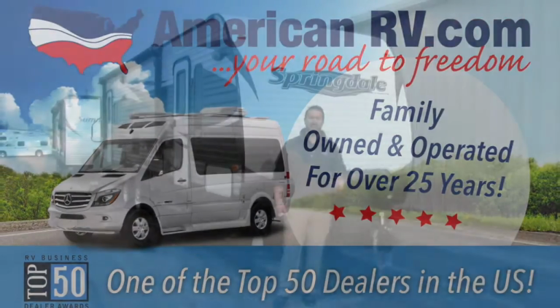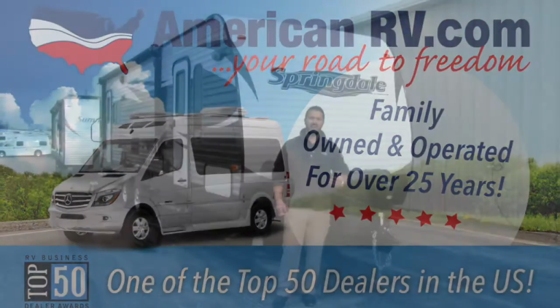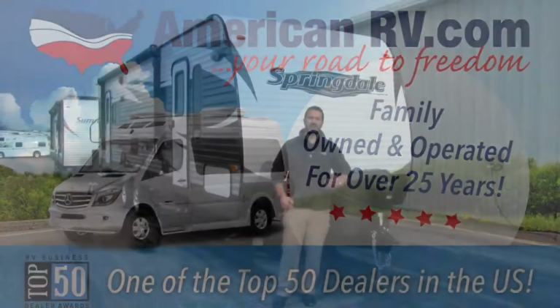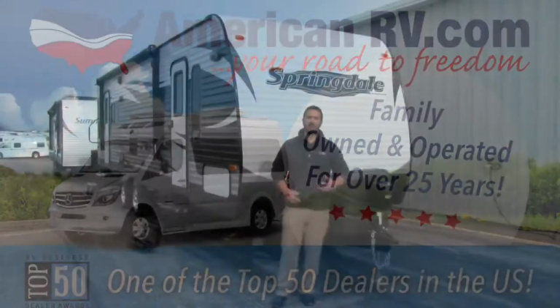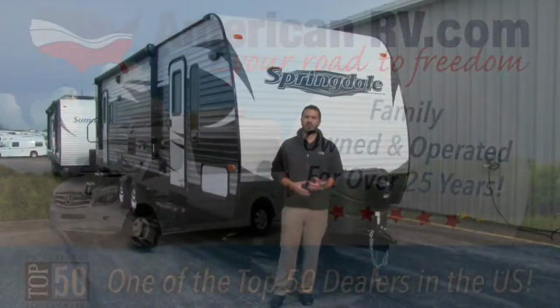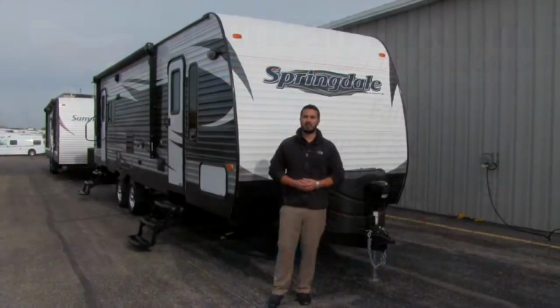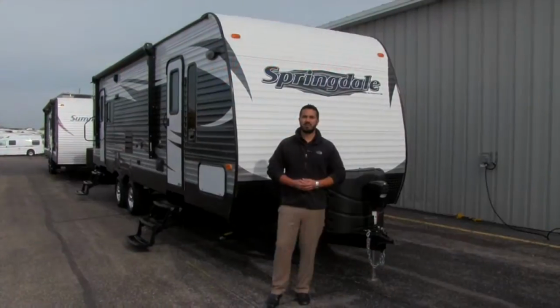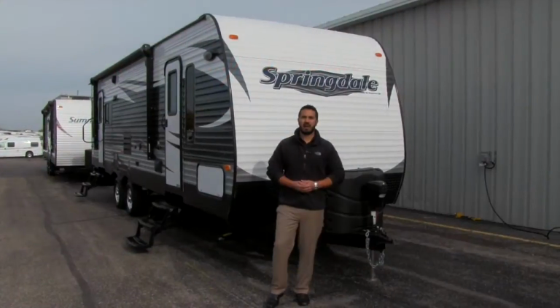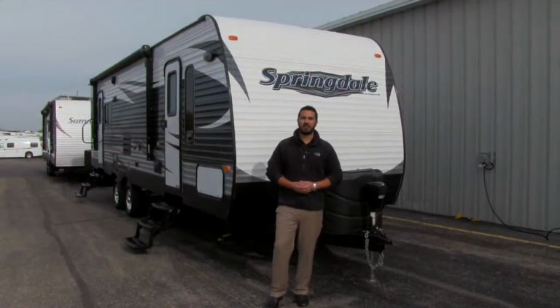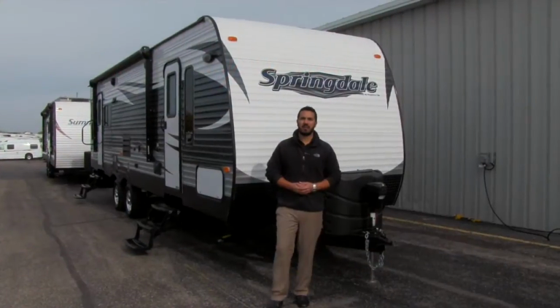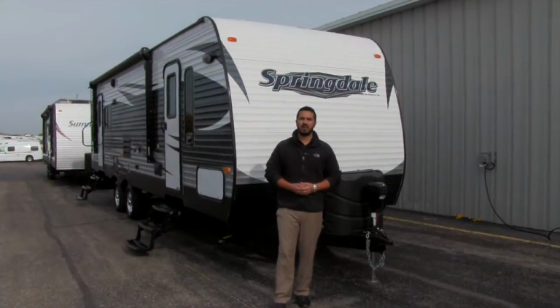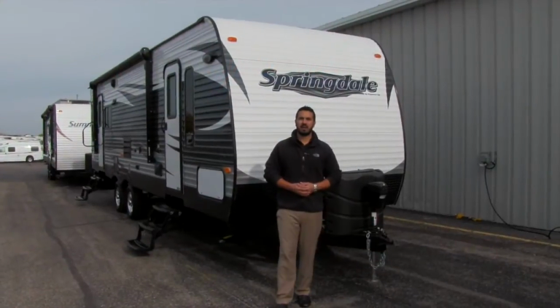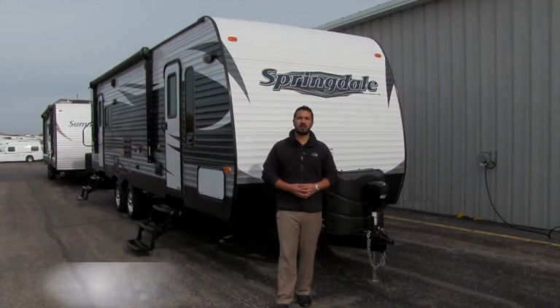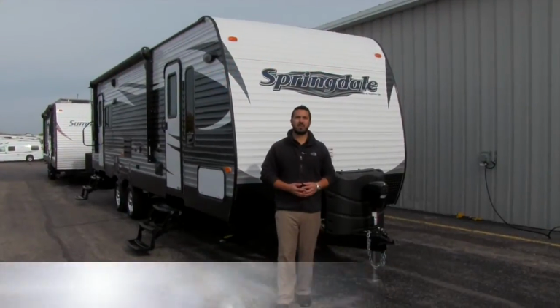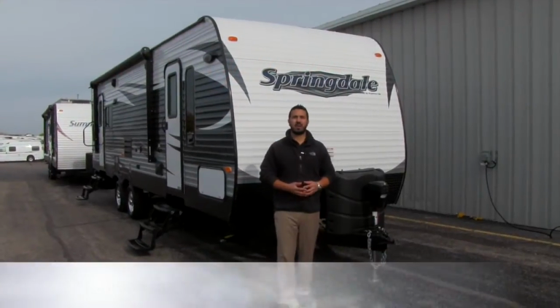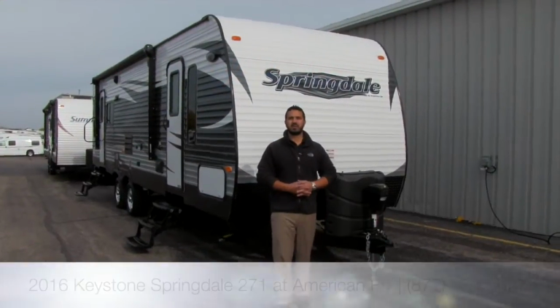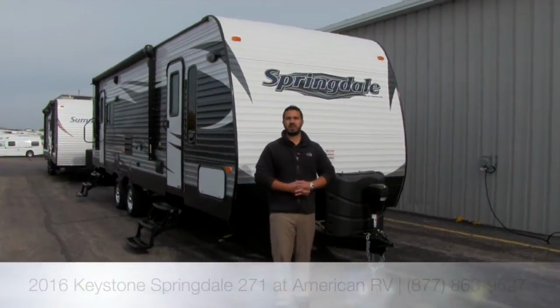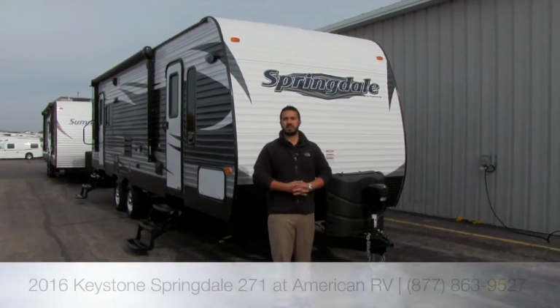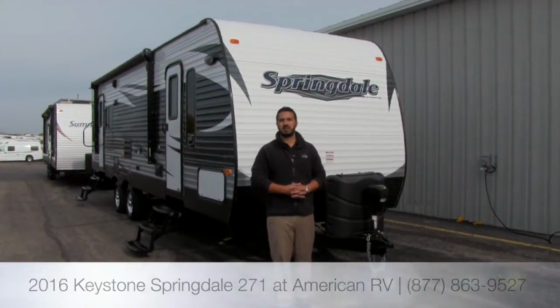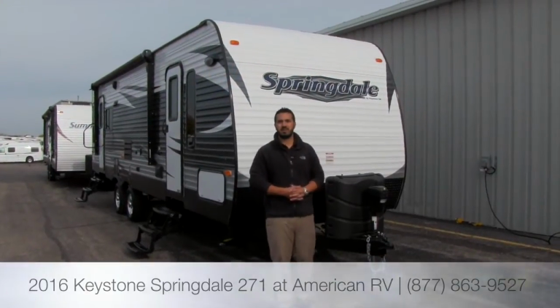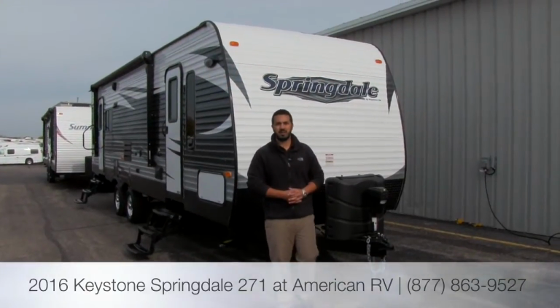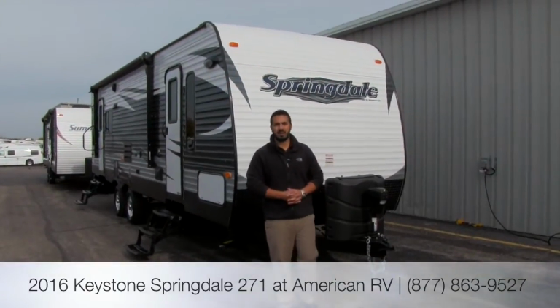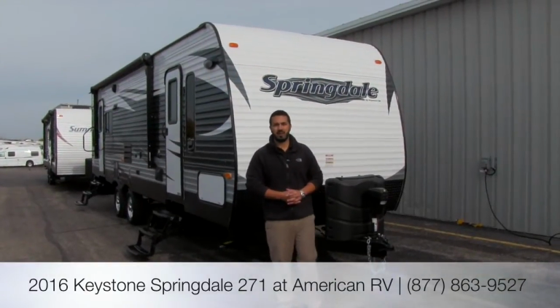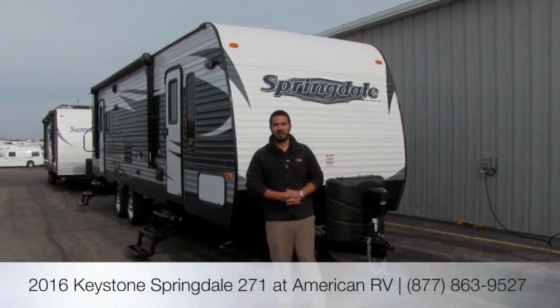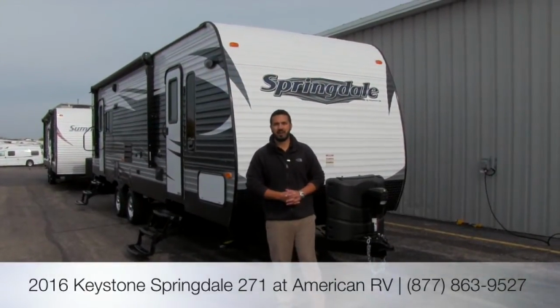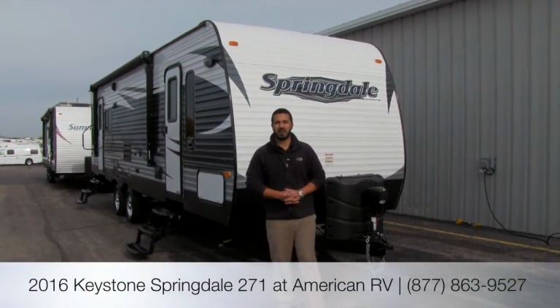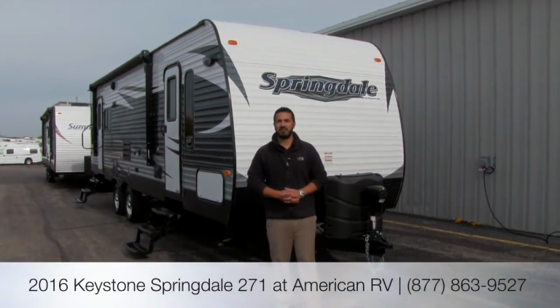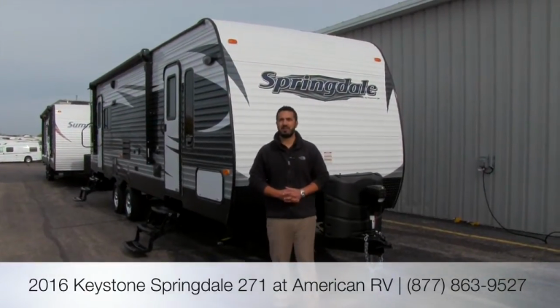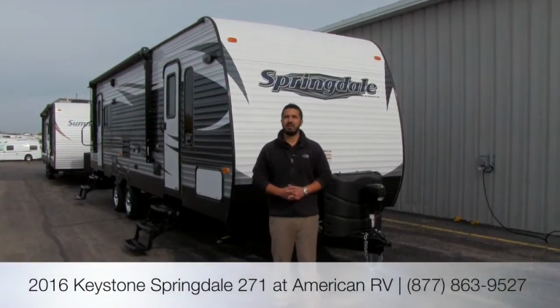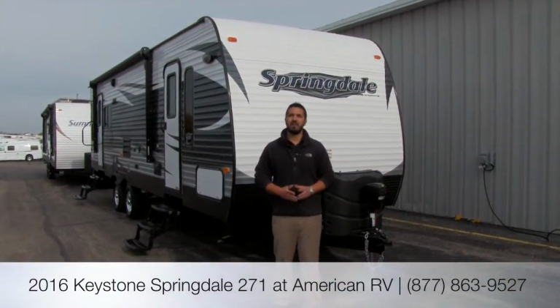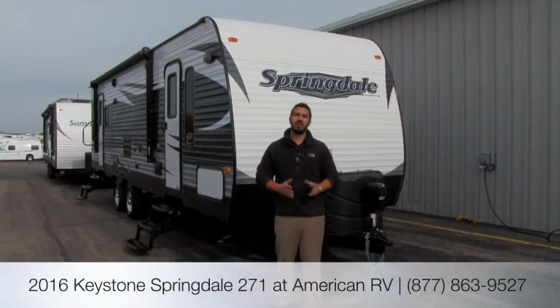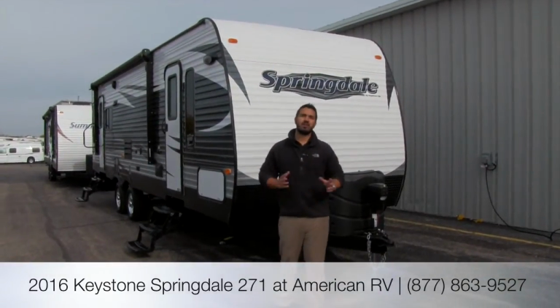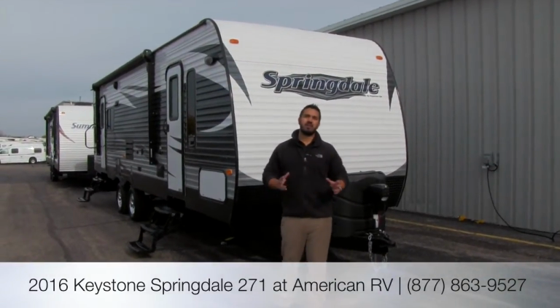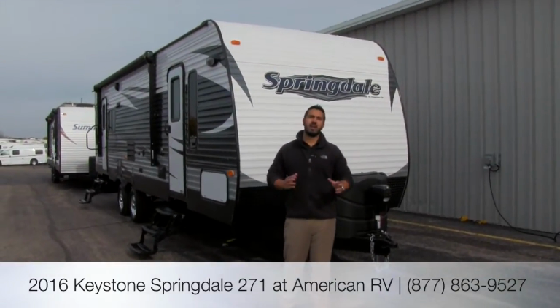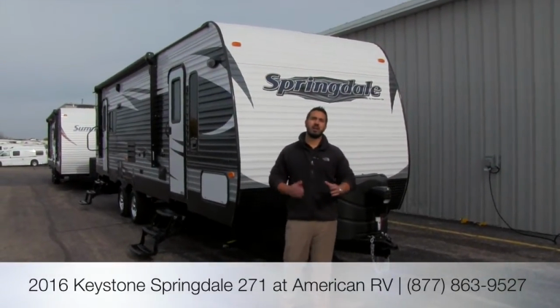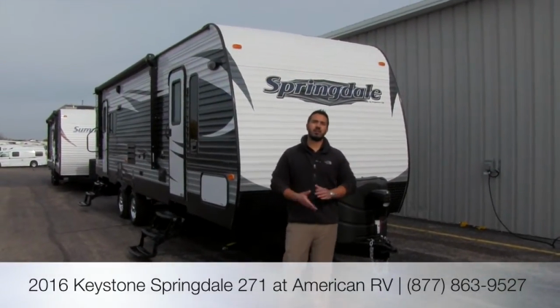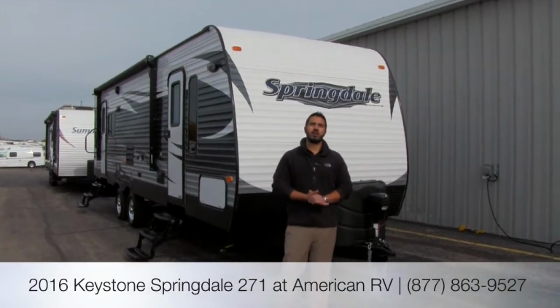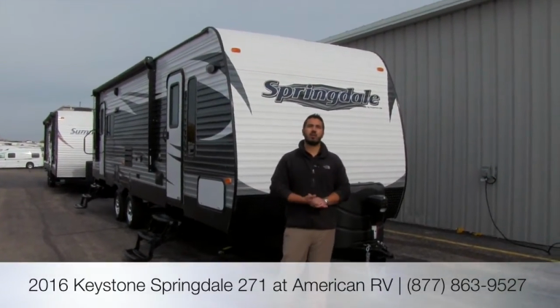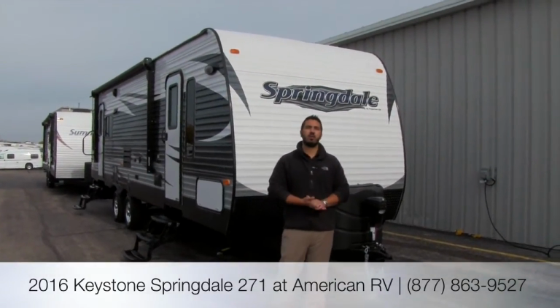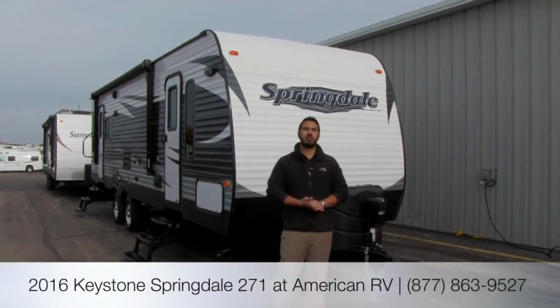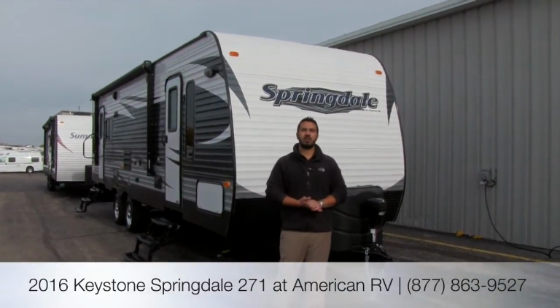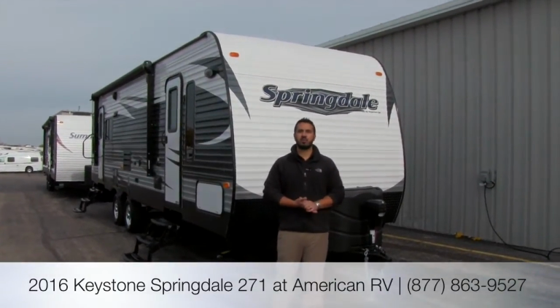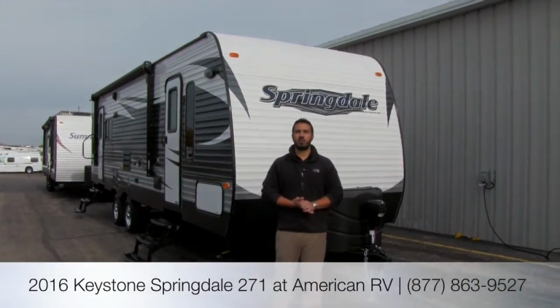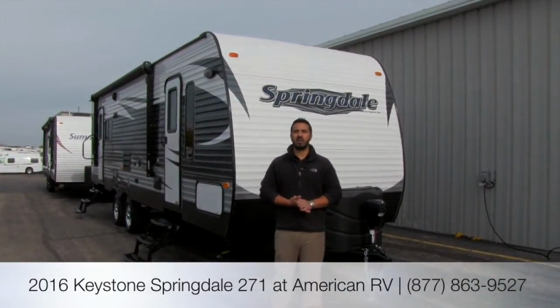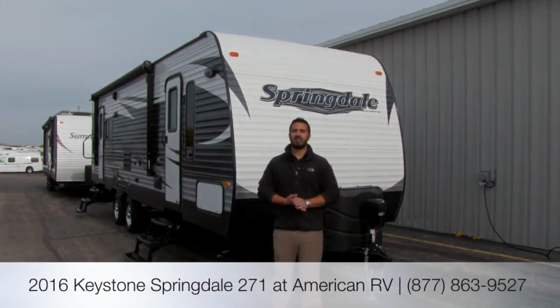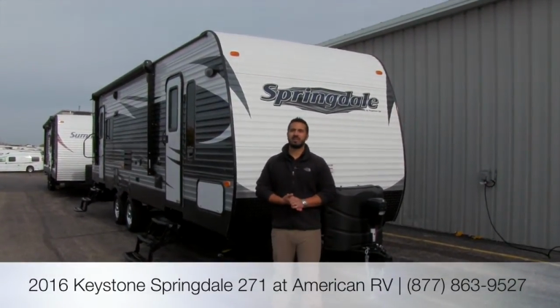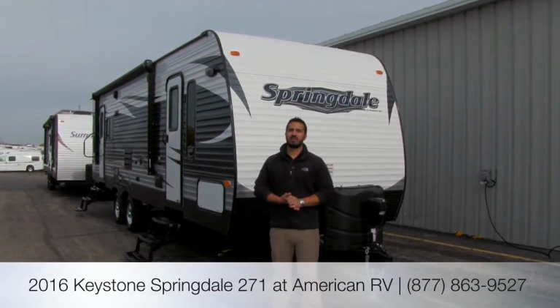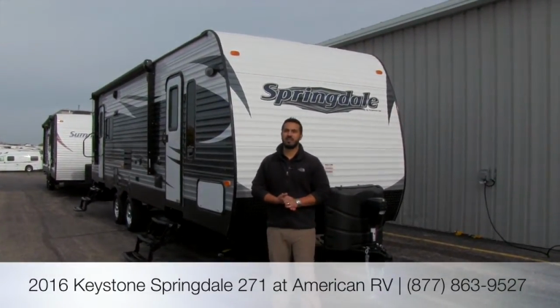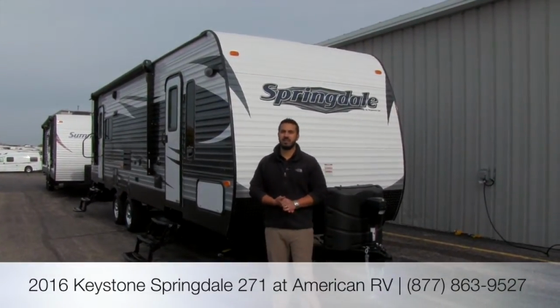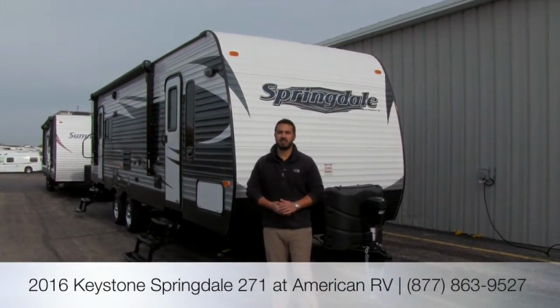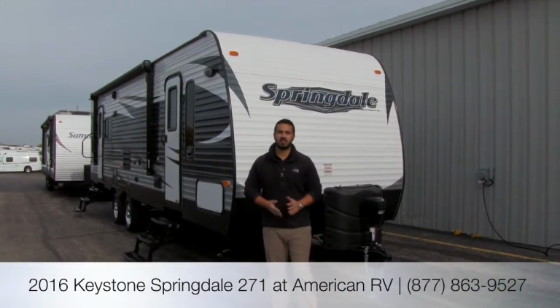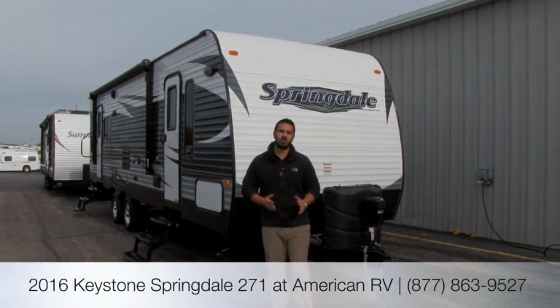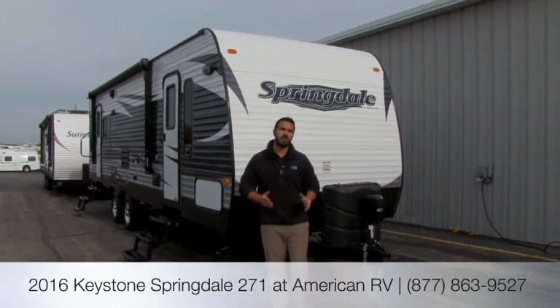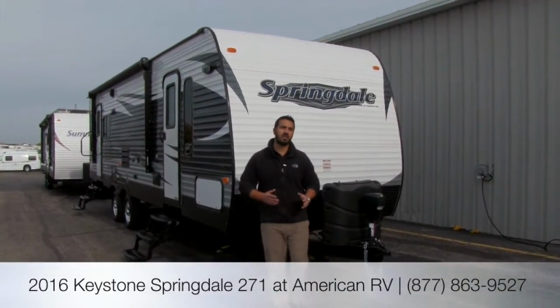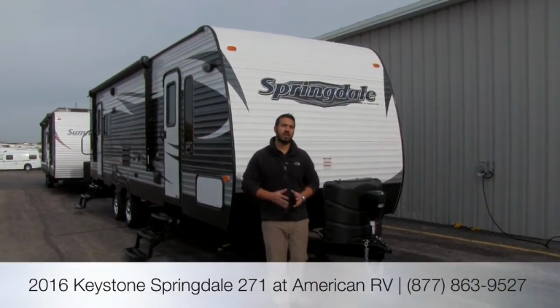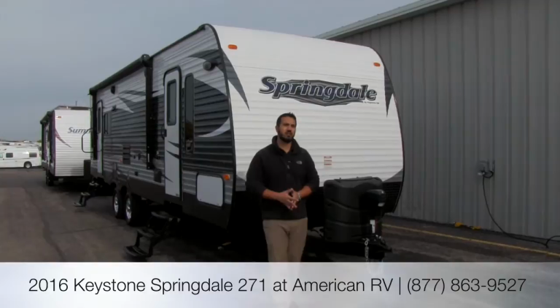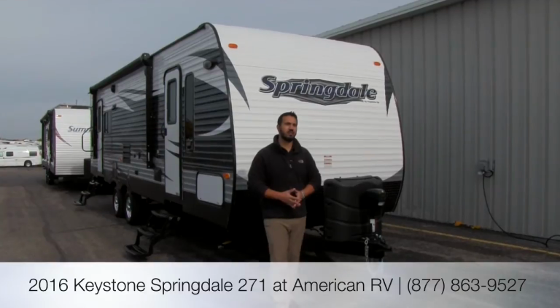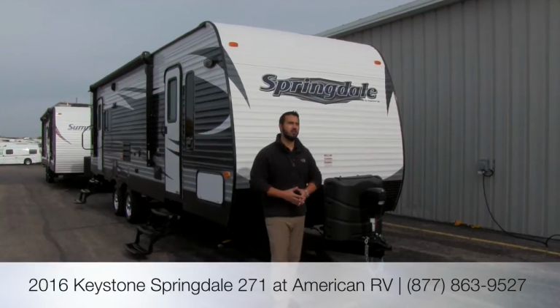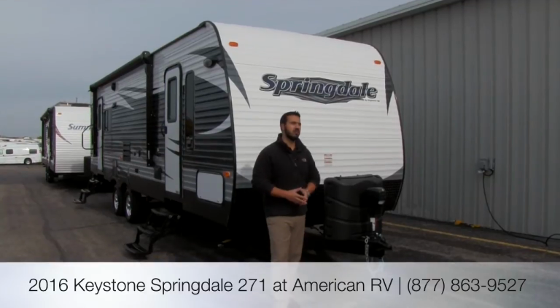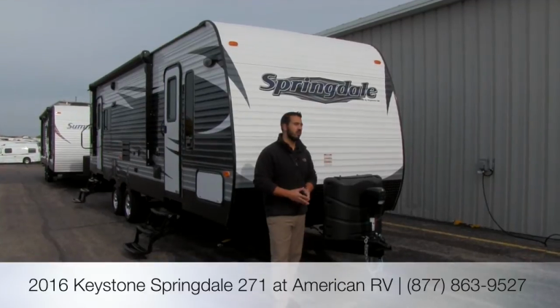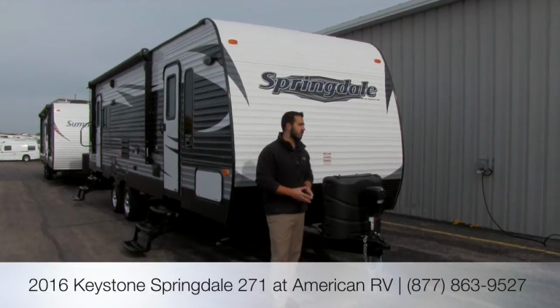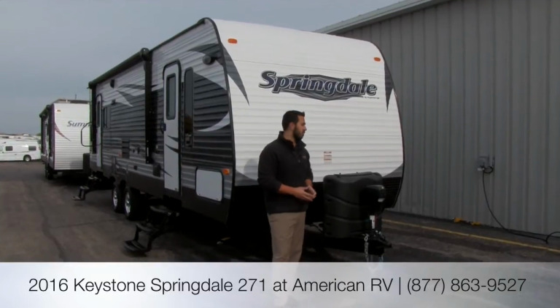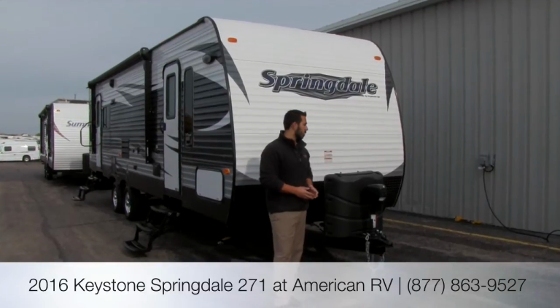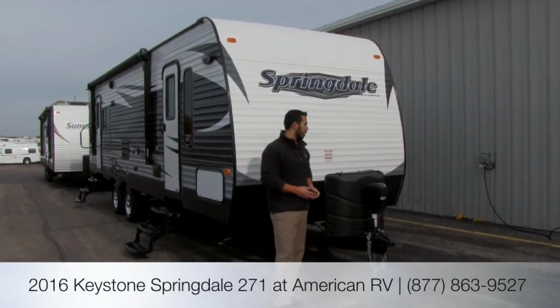Hi folks, I'm Ian Baker, the product specialist here at American RV. Today we're going to go over the 2016 Springdale 271.